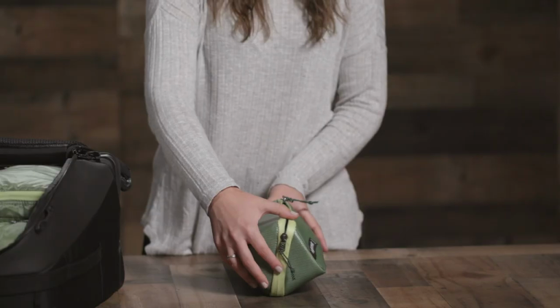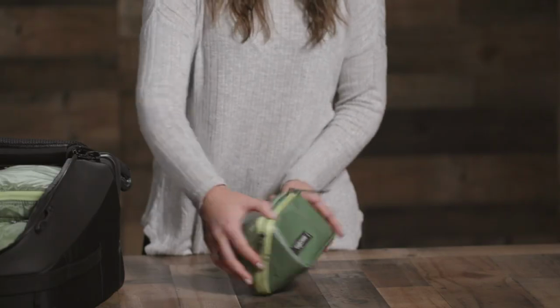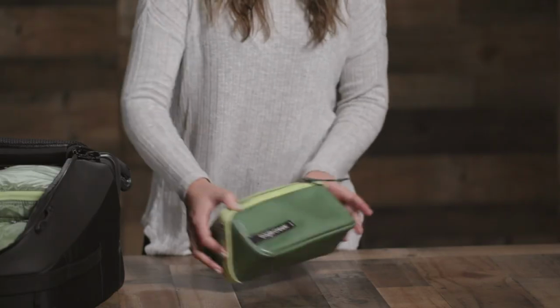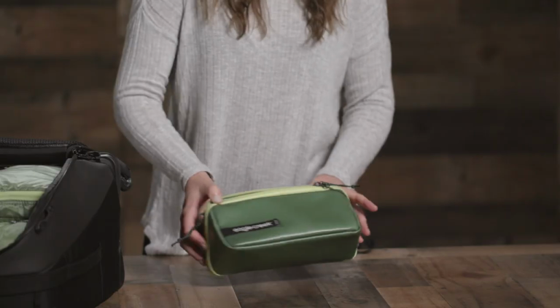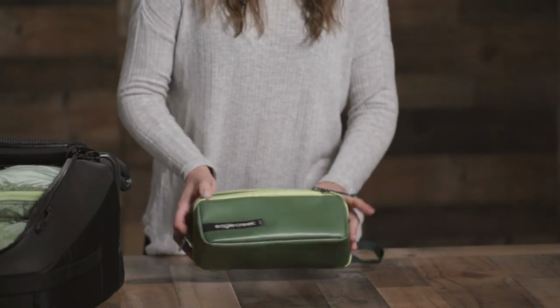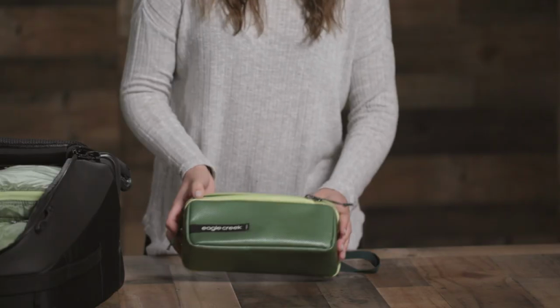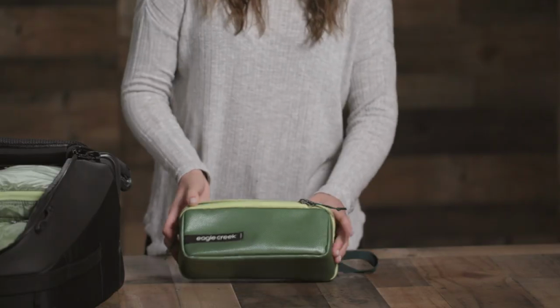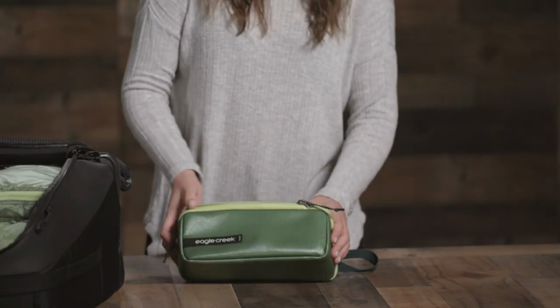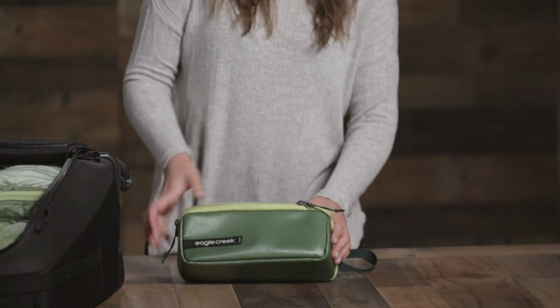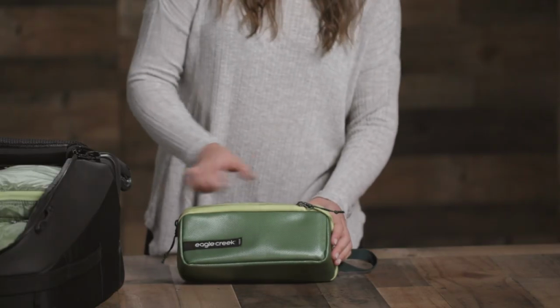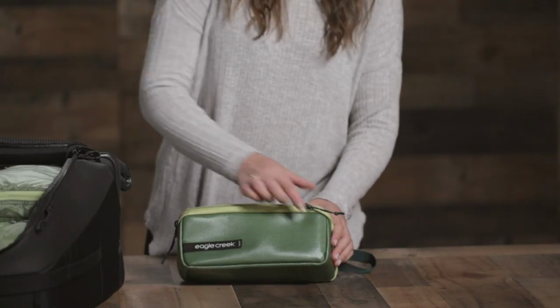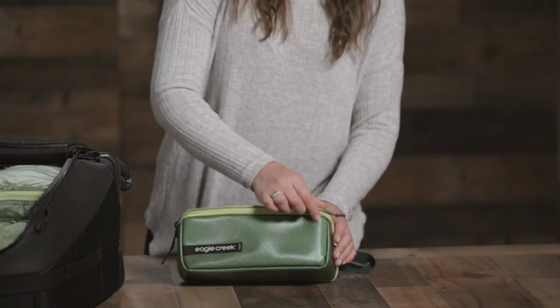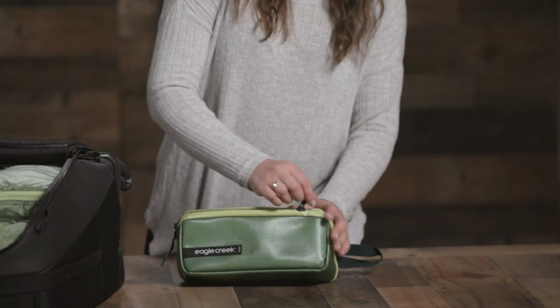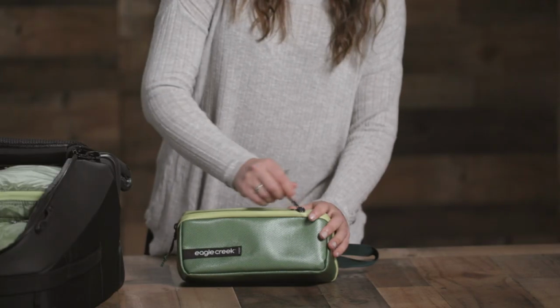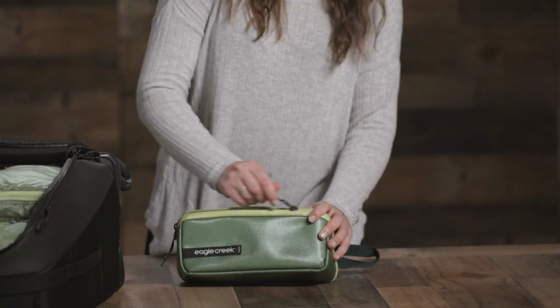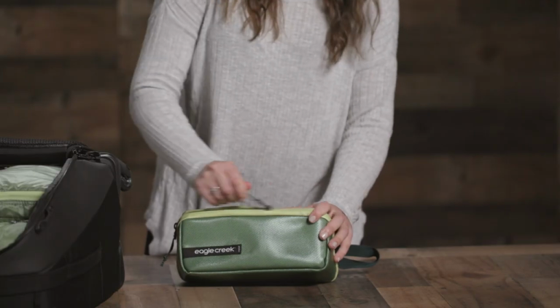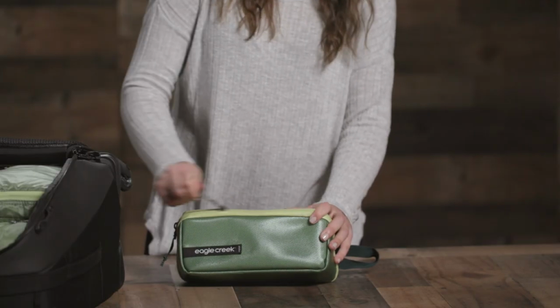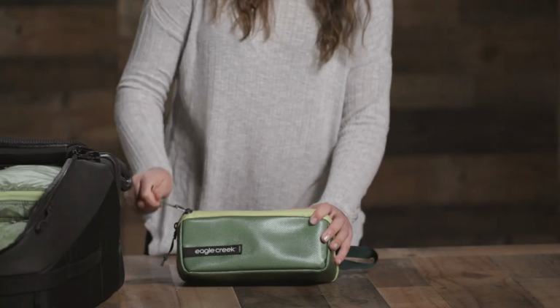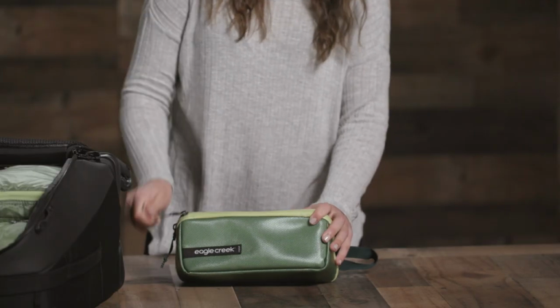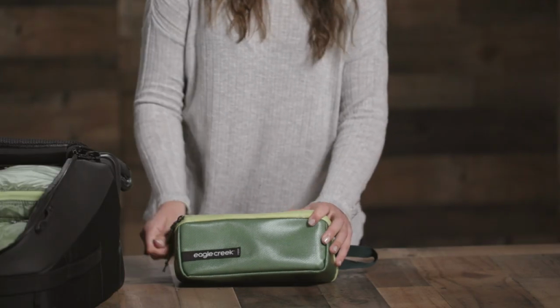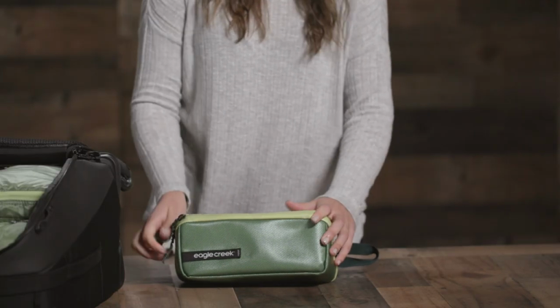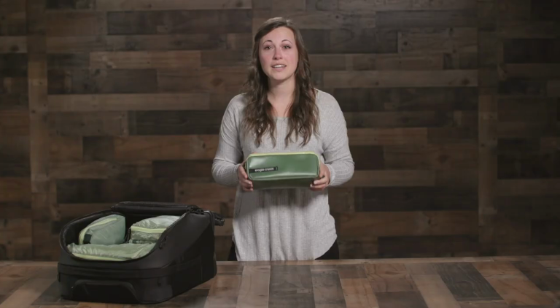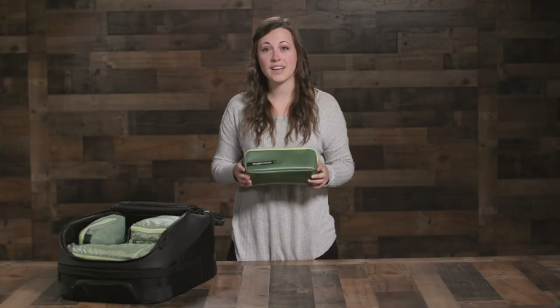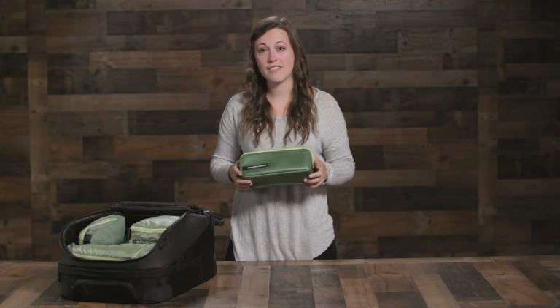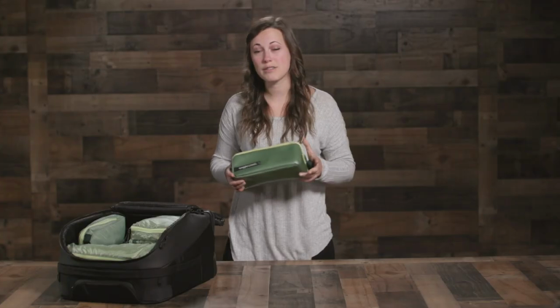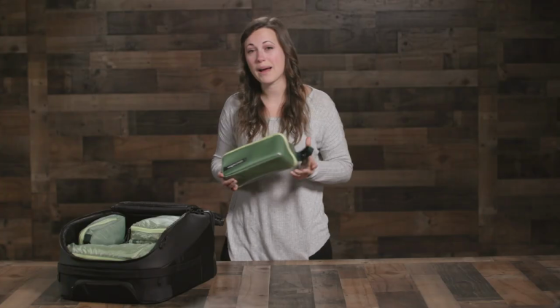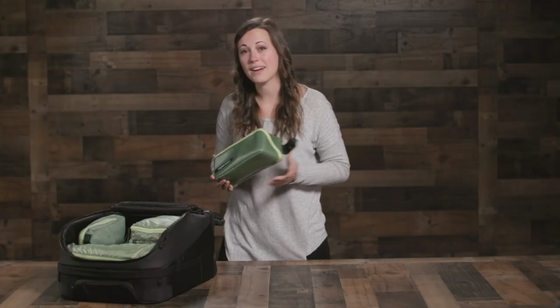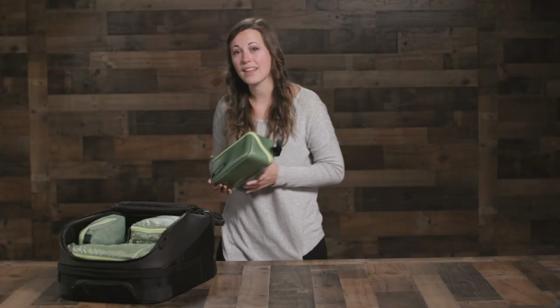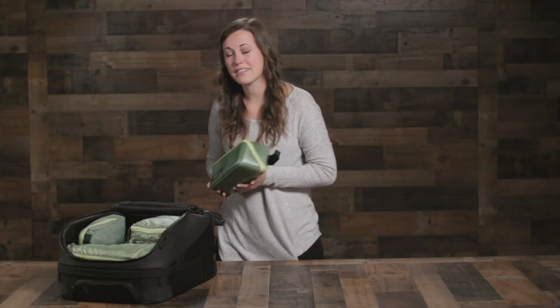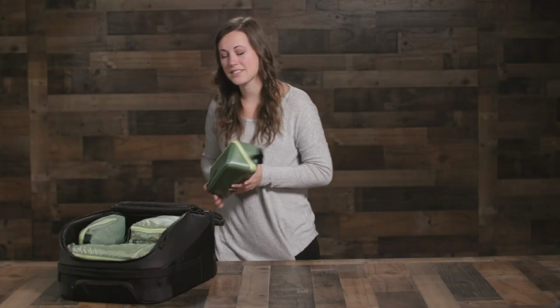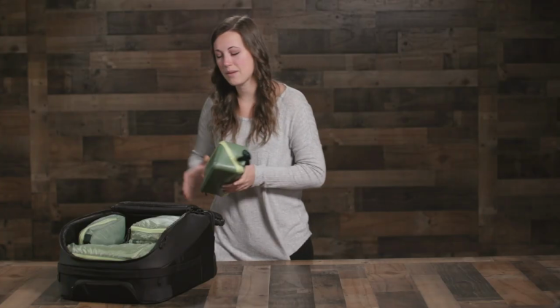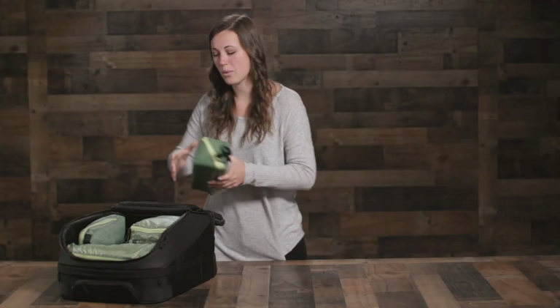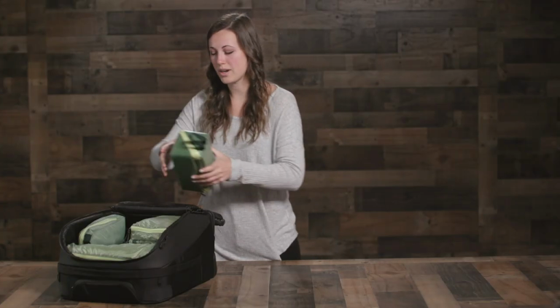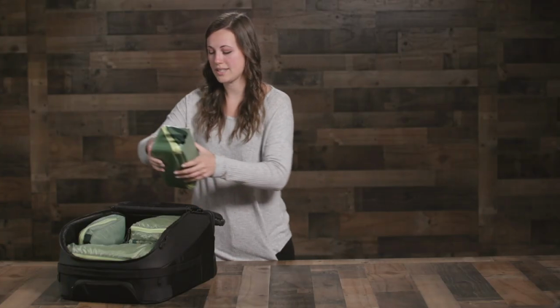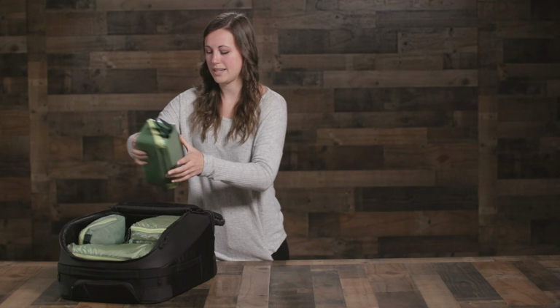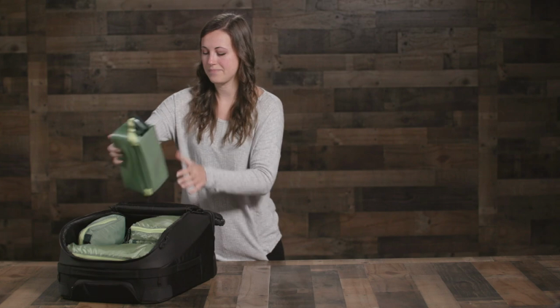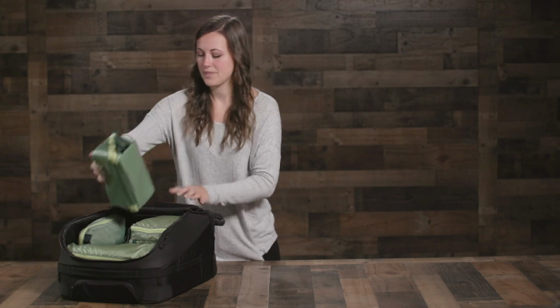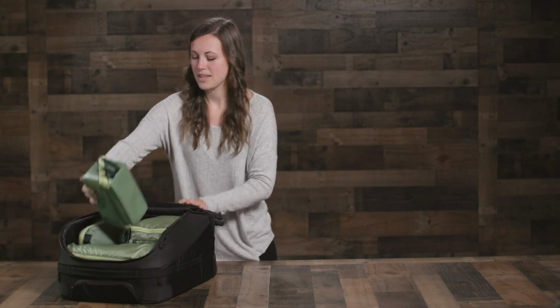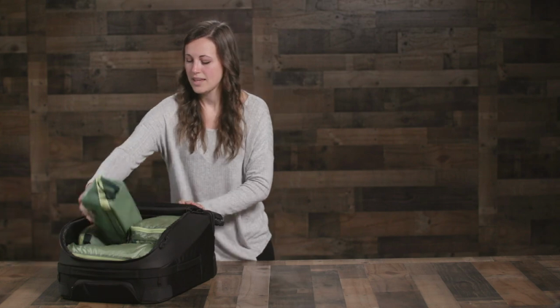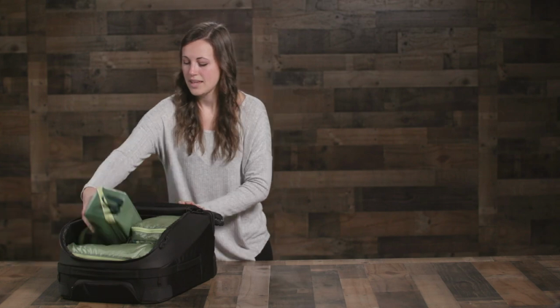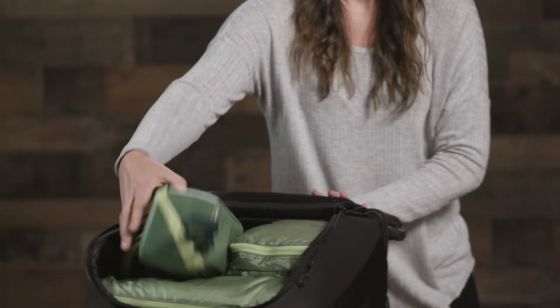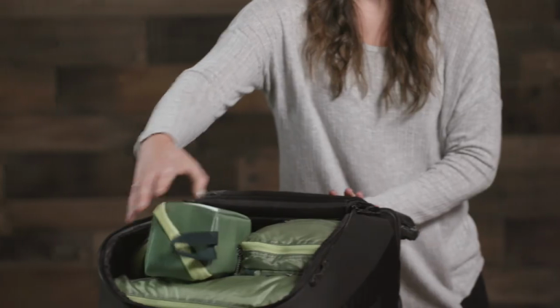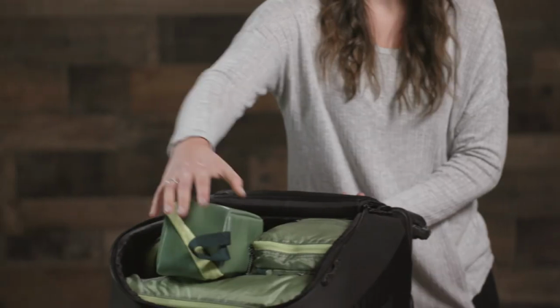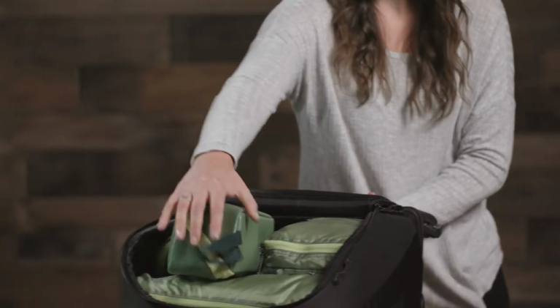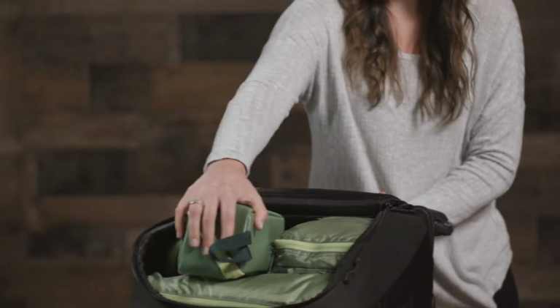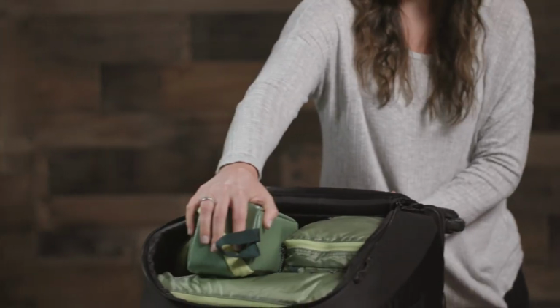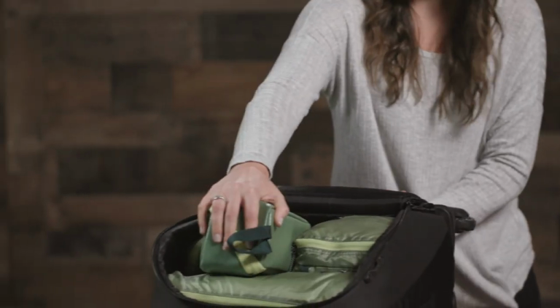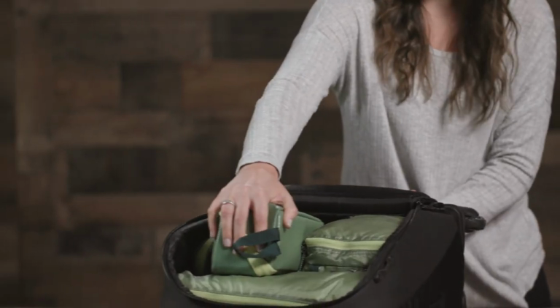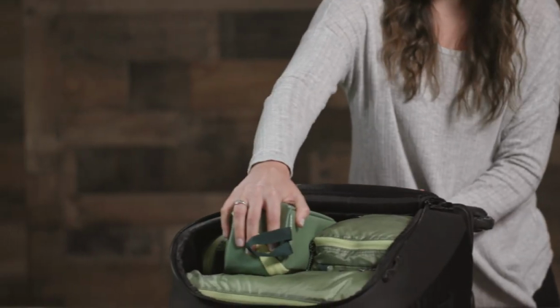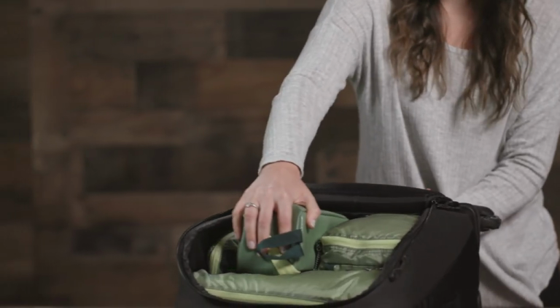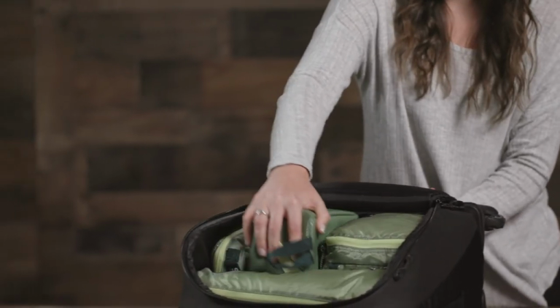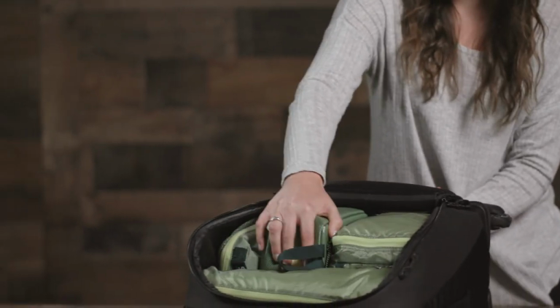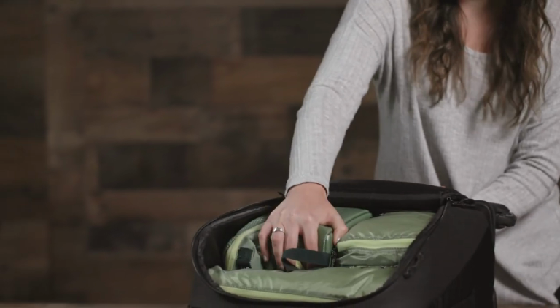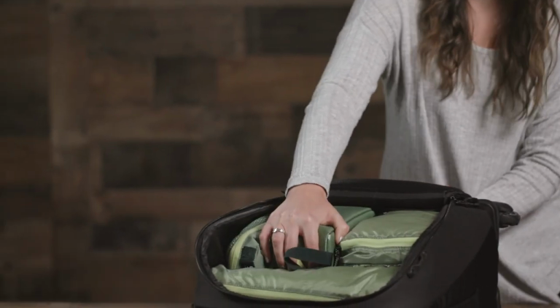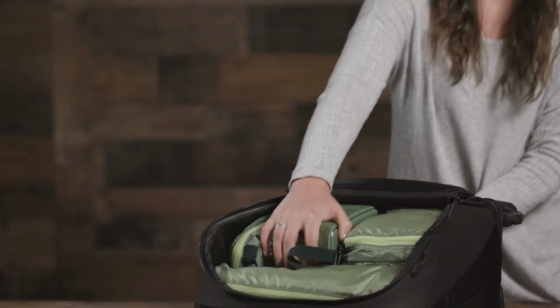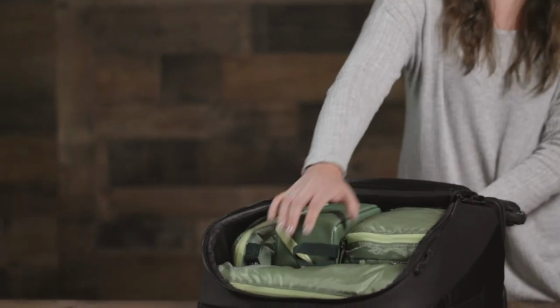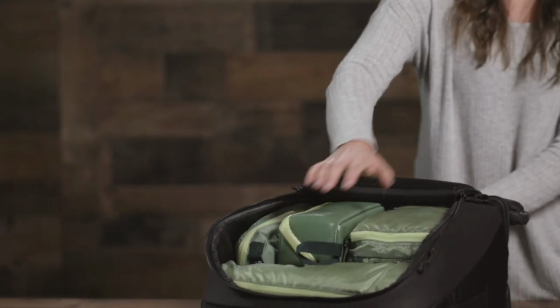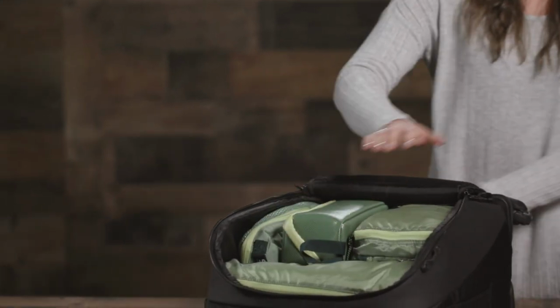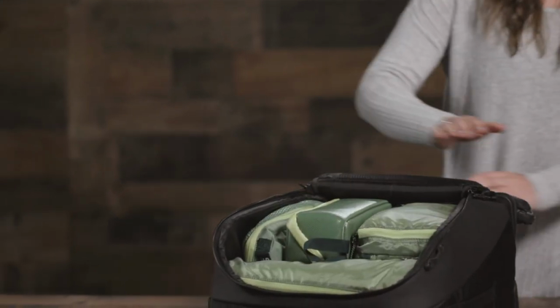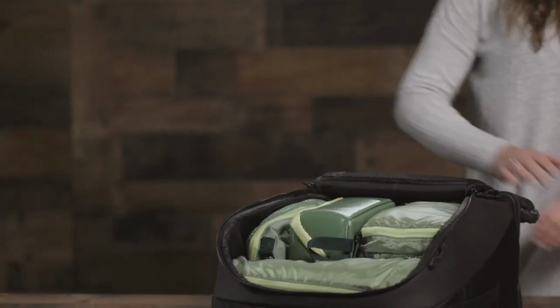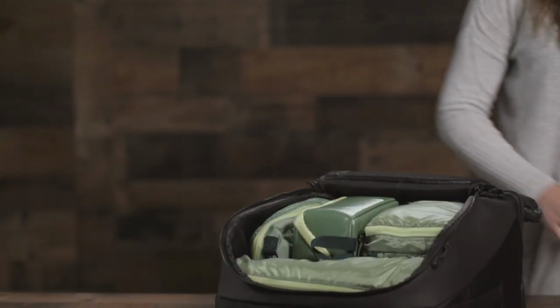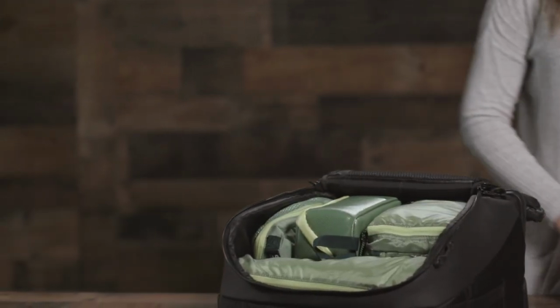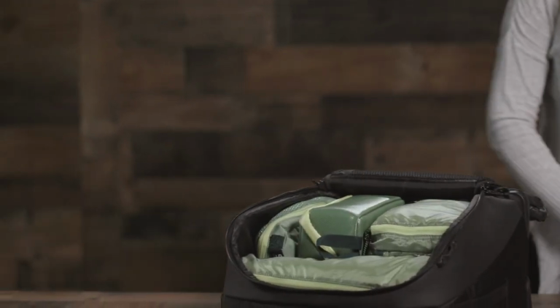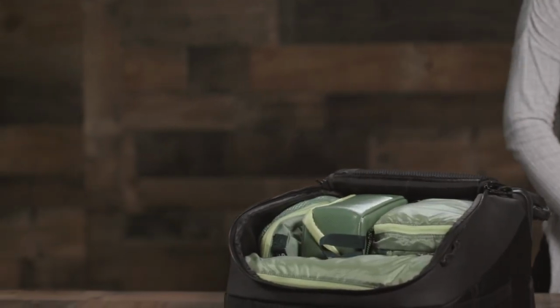The Packet Gear Quick Trip is responsibly built and covered by our lifetime warranty. It's the ideal choice for any trip or weekend getaway.